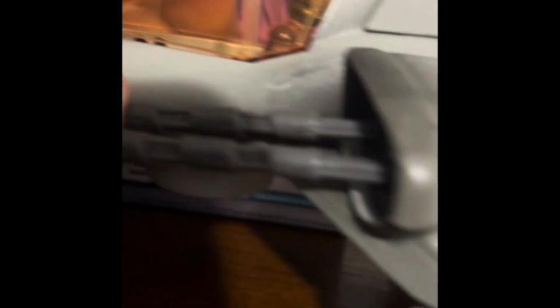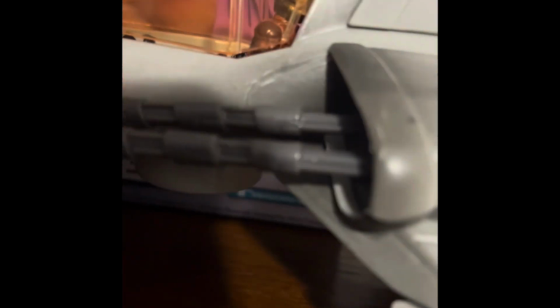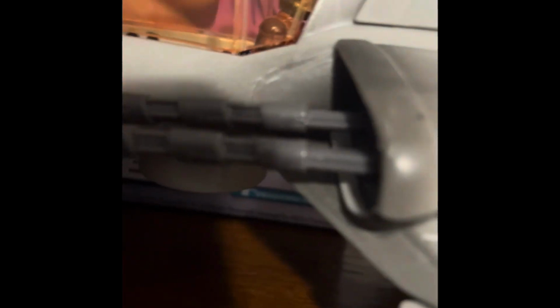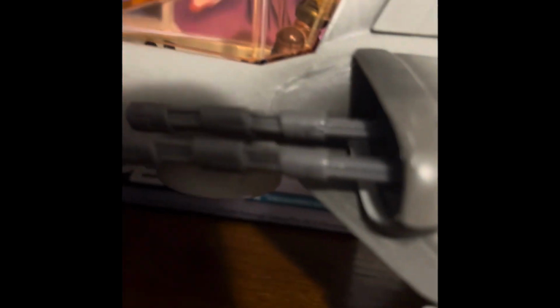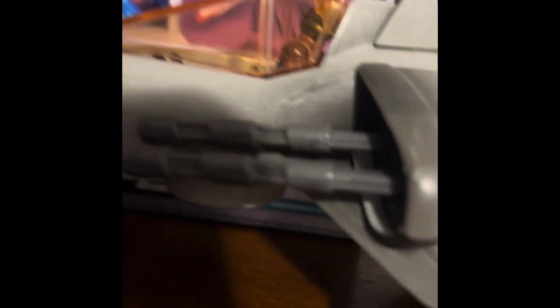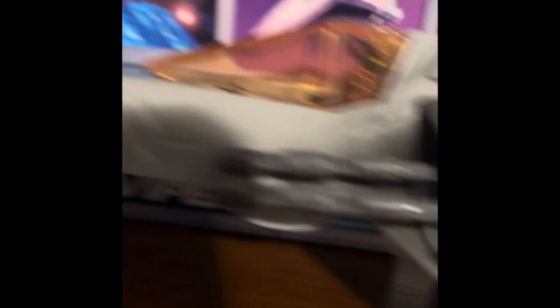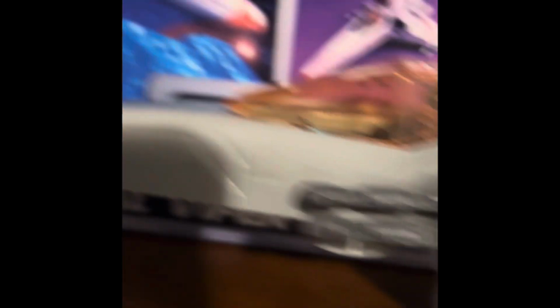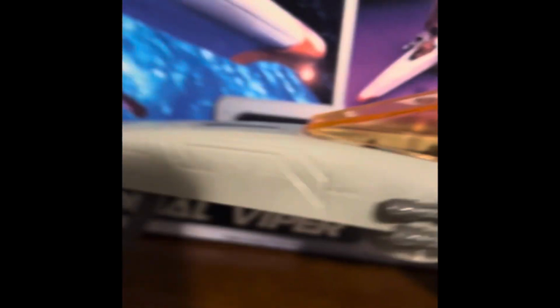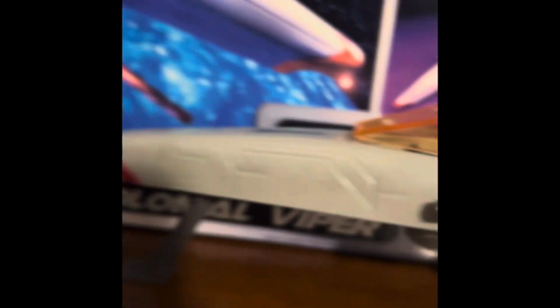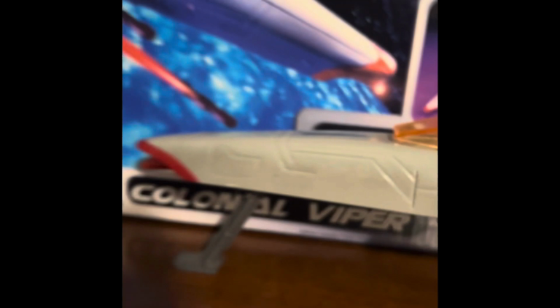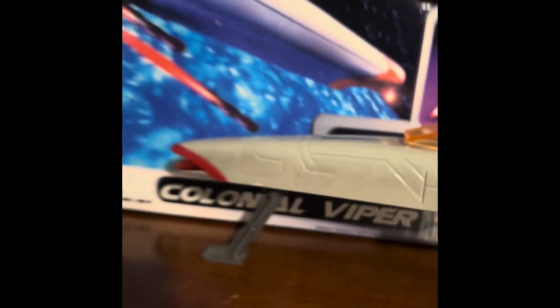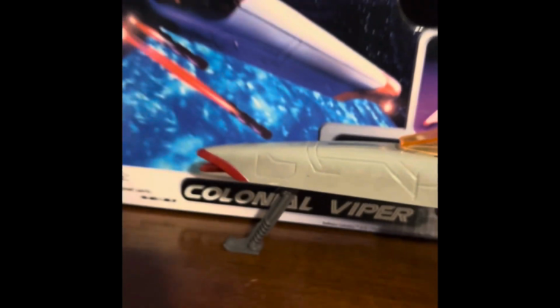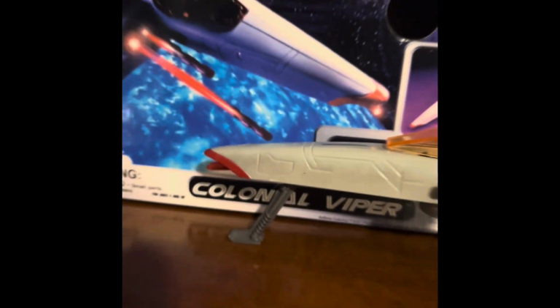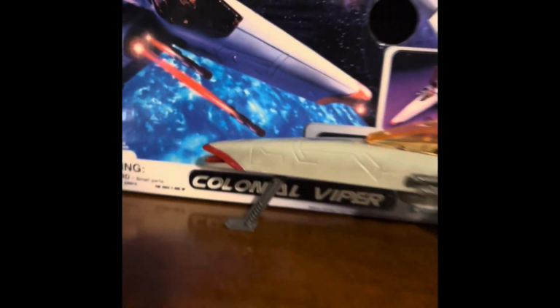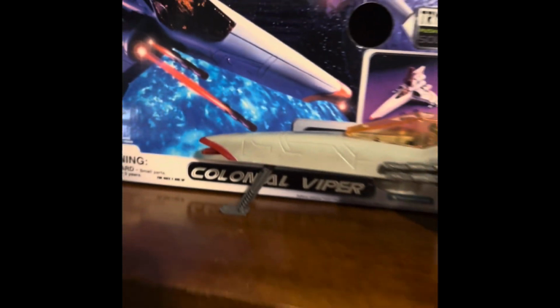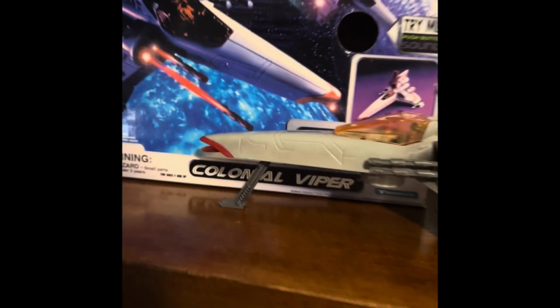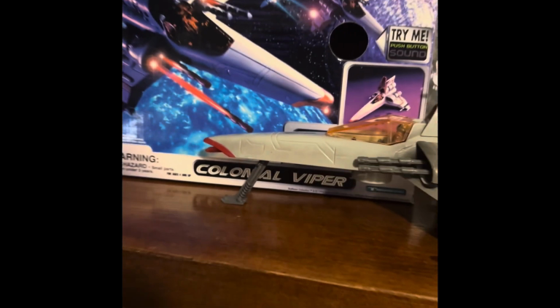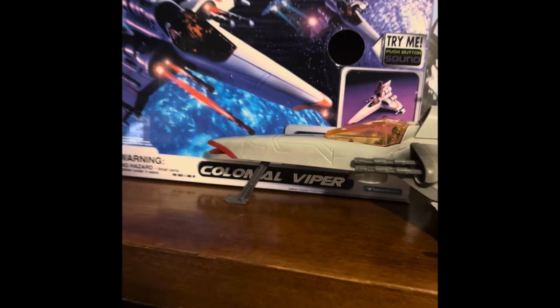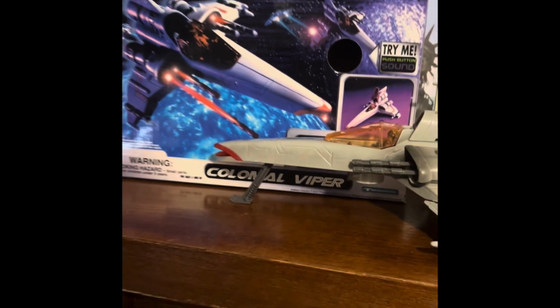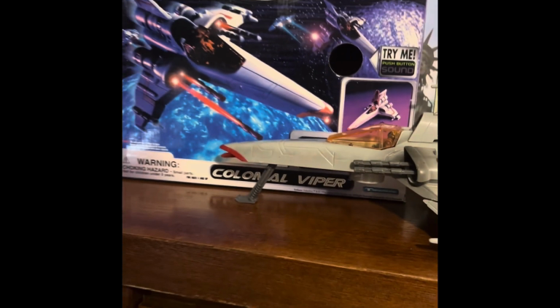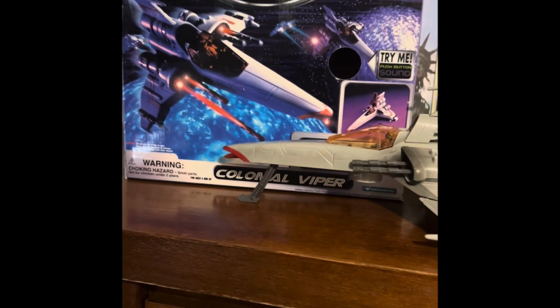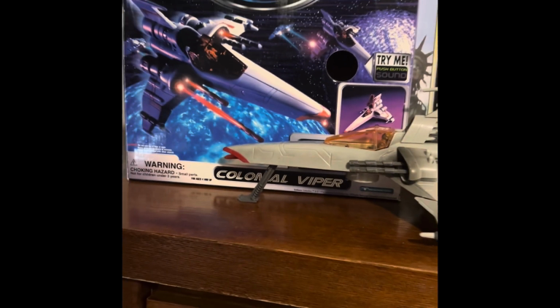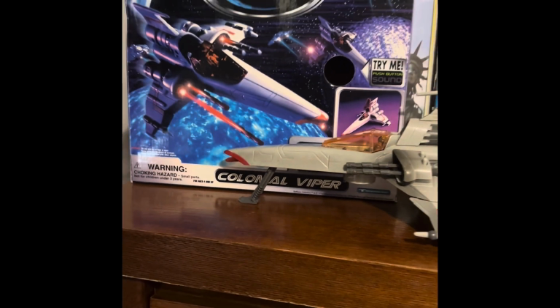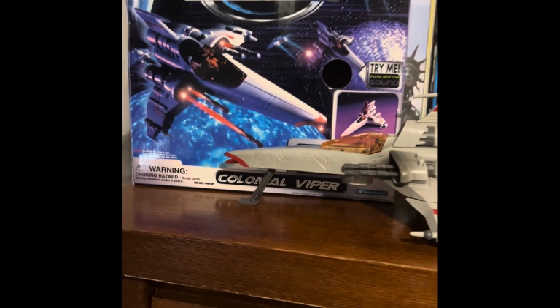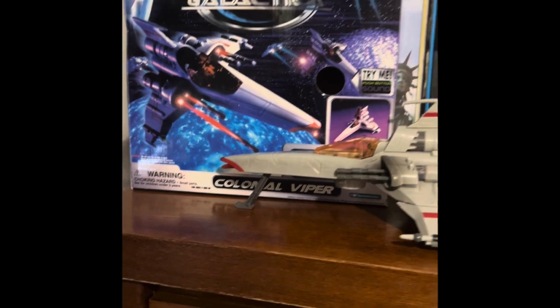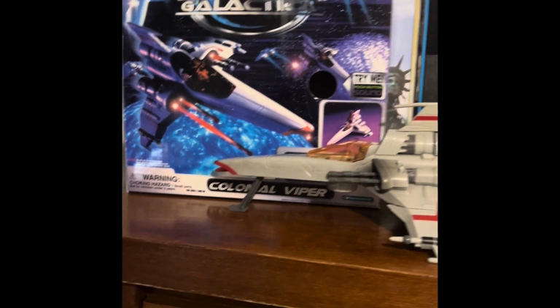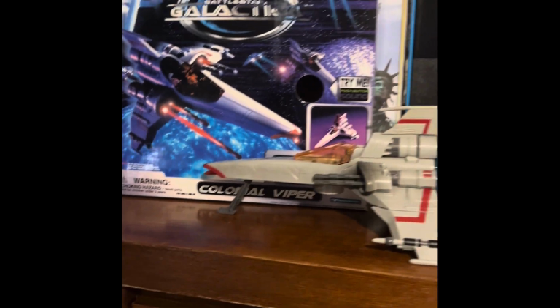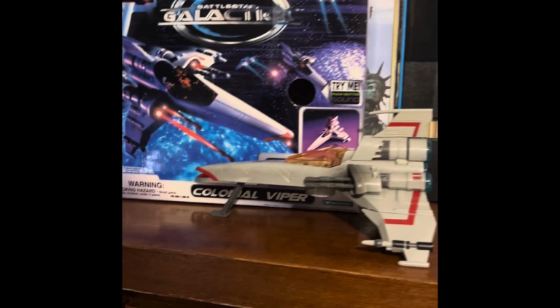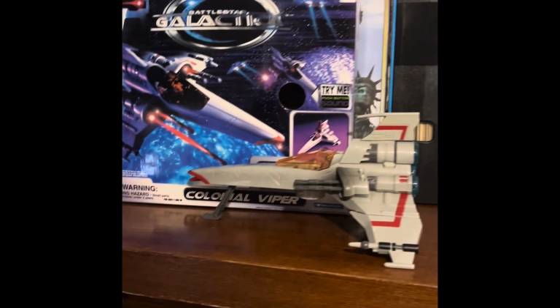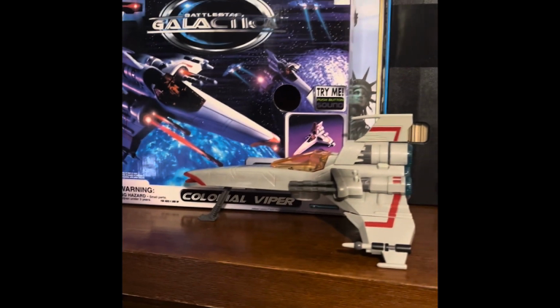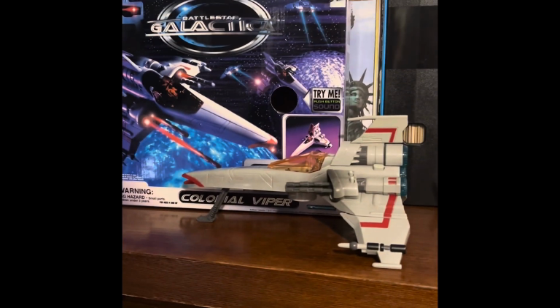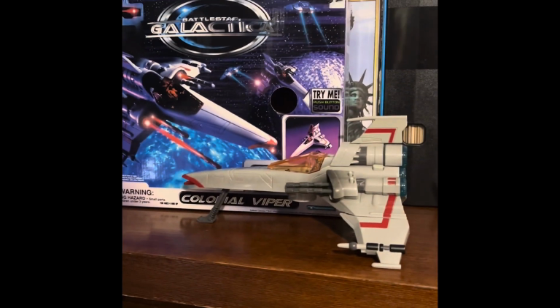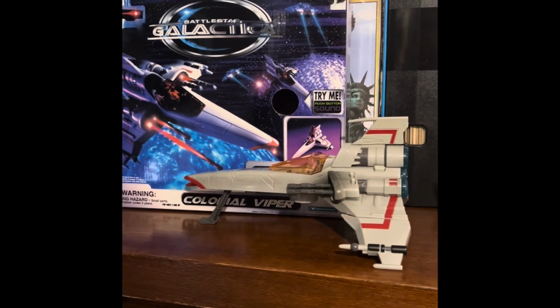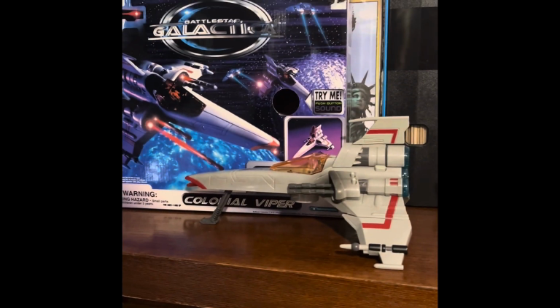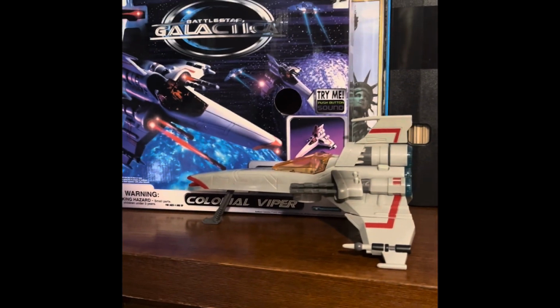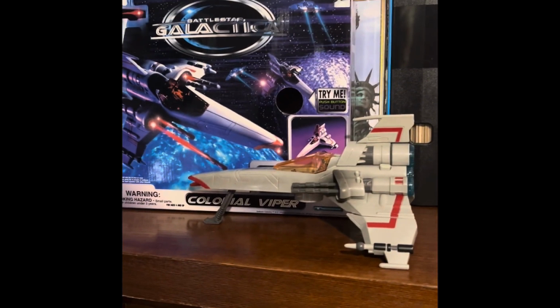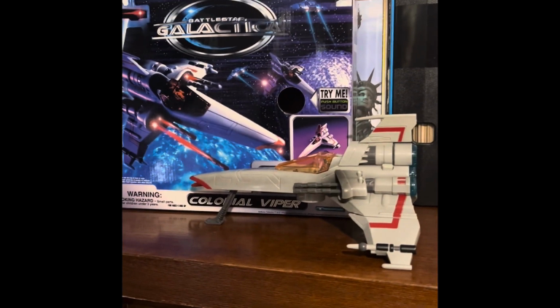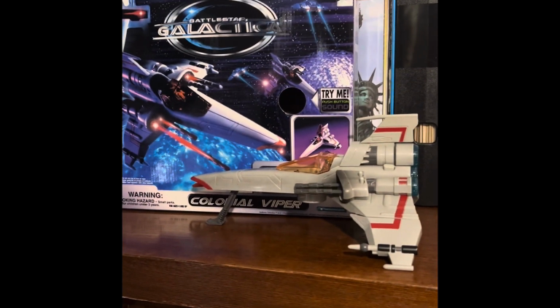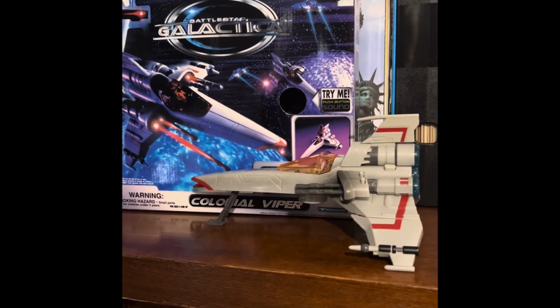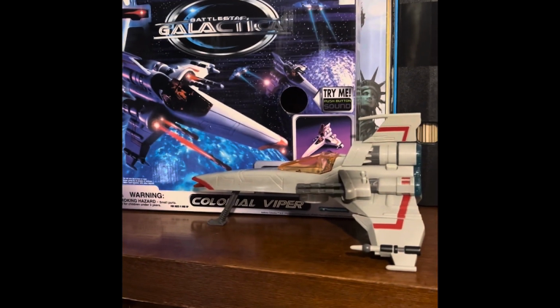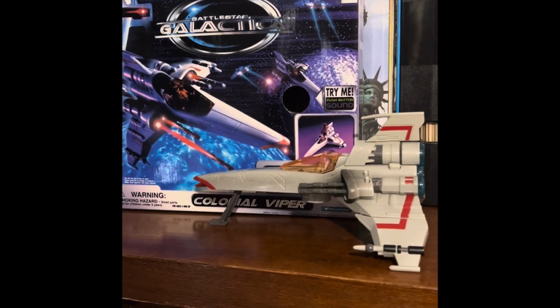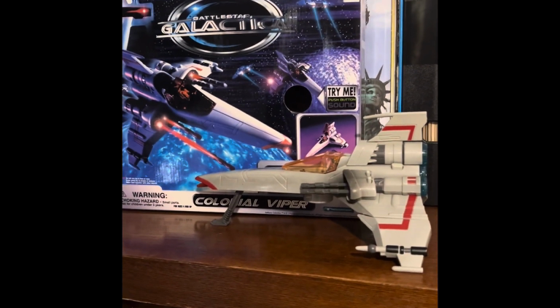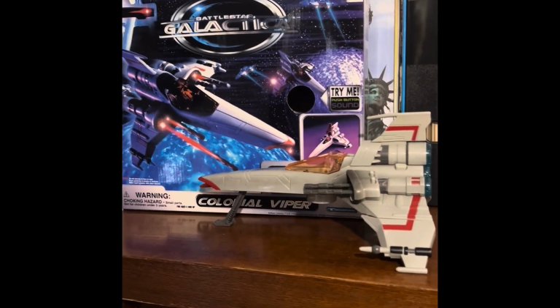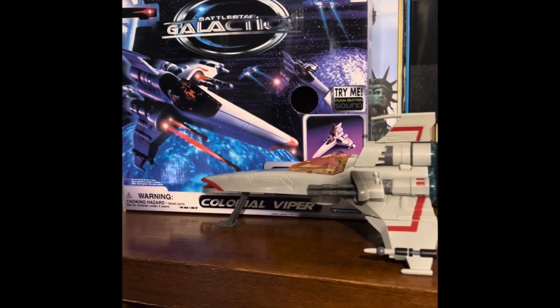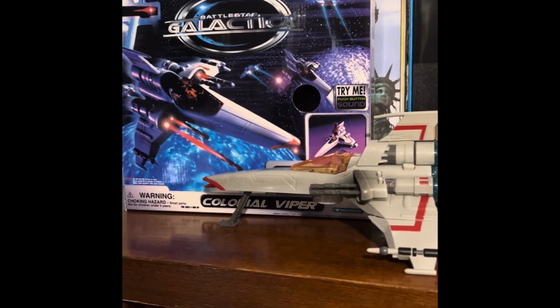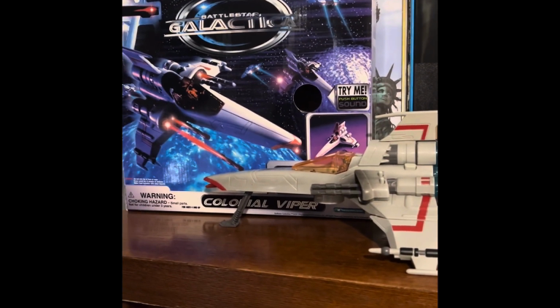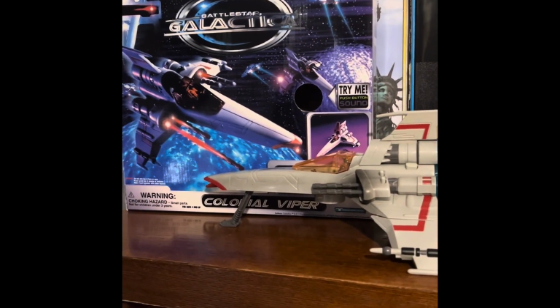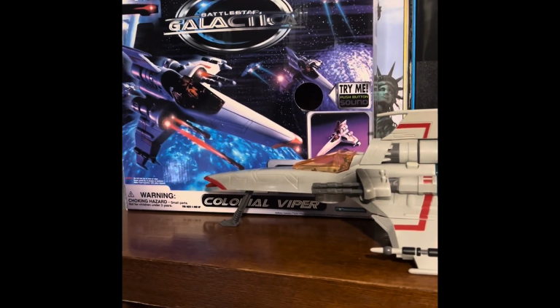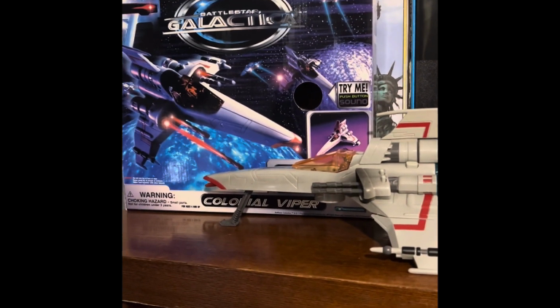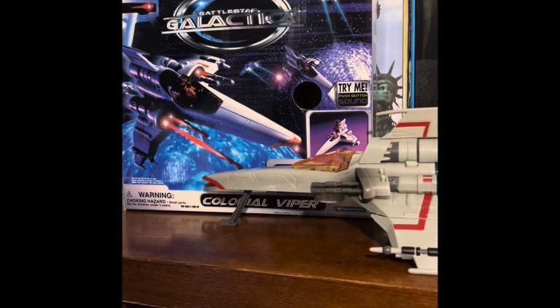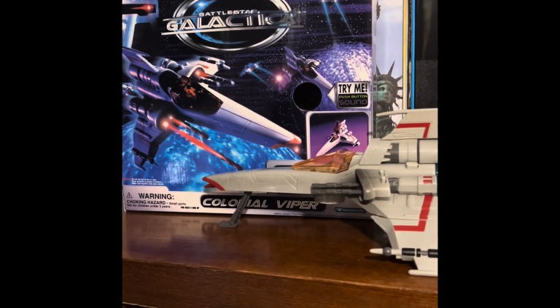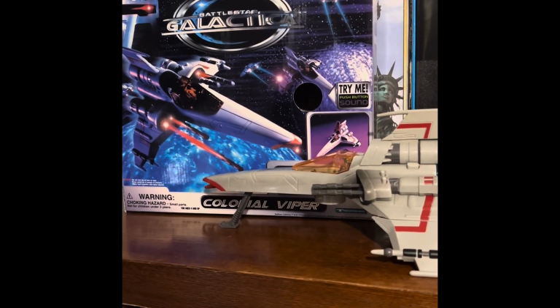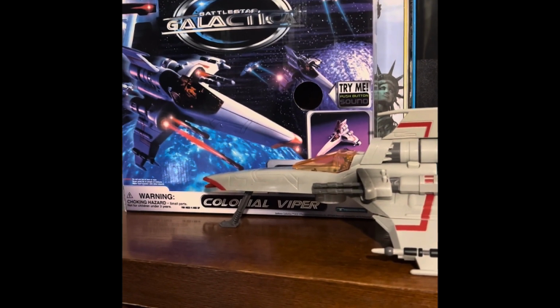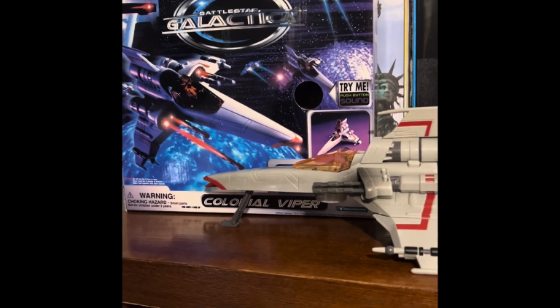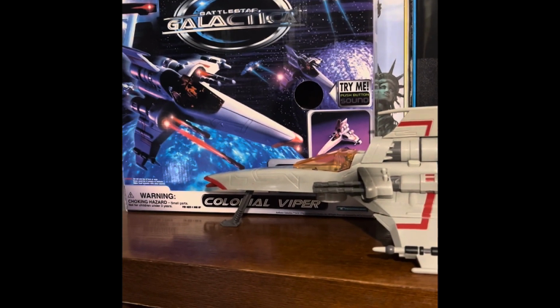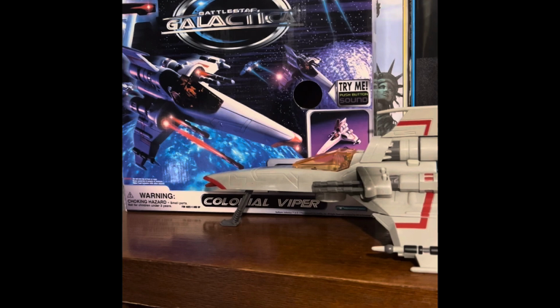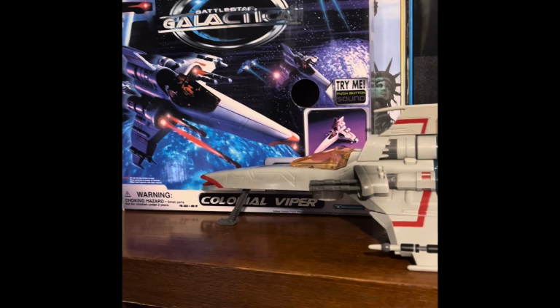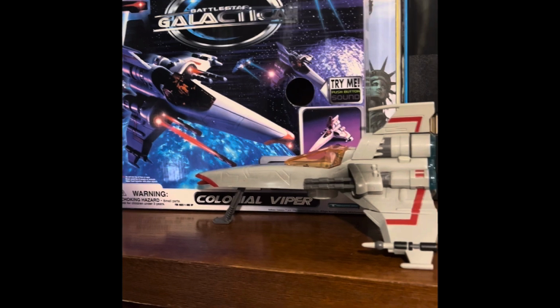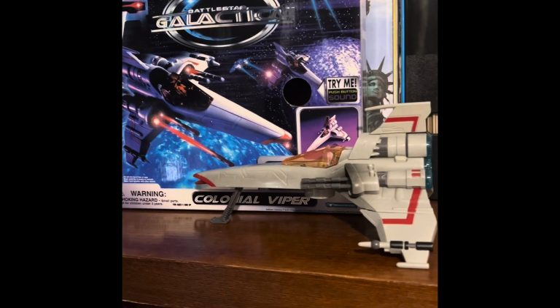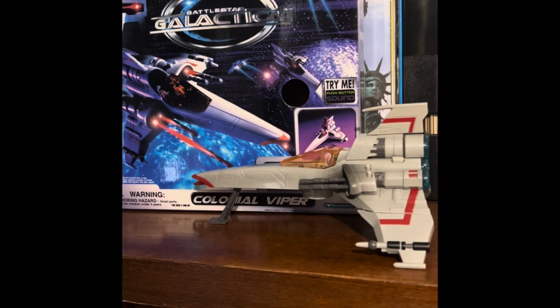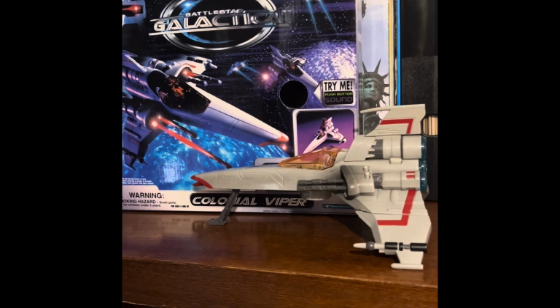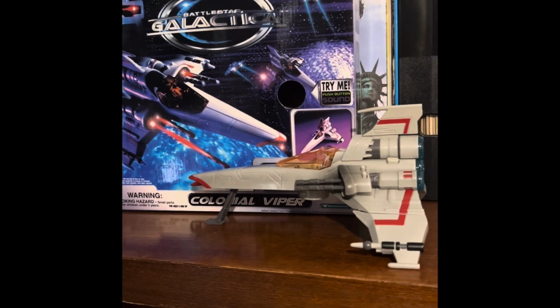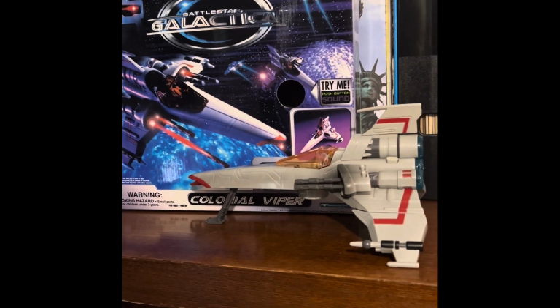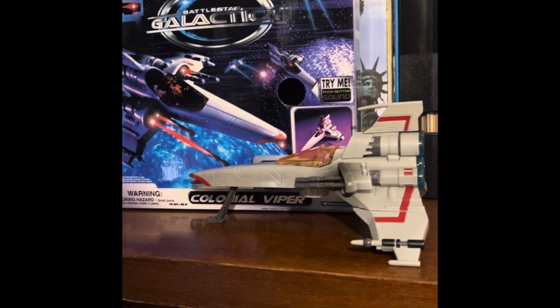And there you have it - the Battlestar Galactica 1996 Trendmasters Colonial Viper.